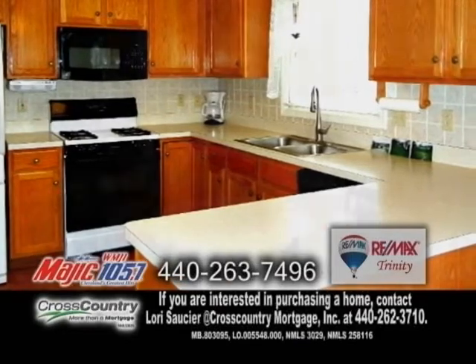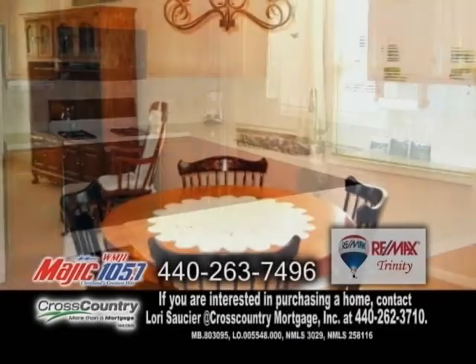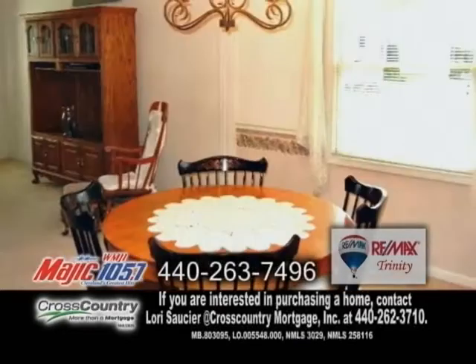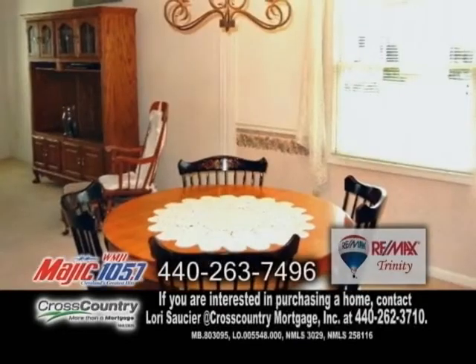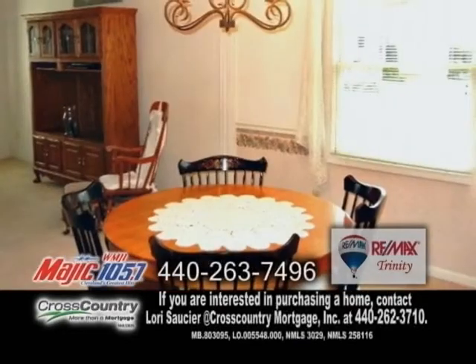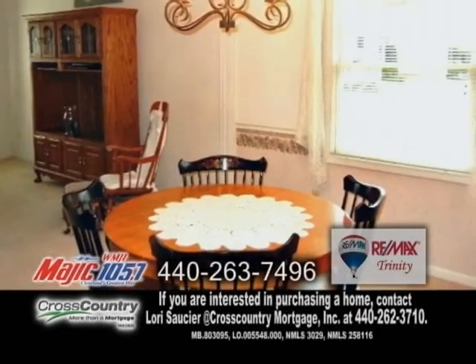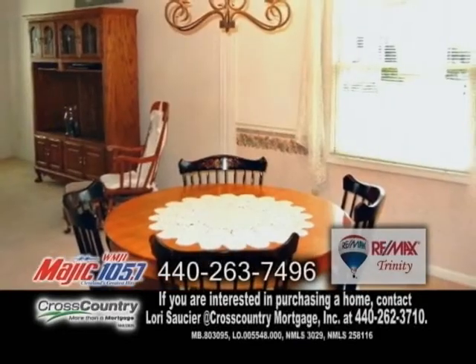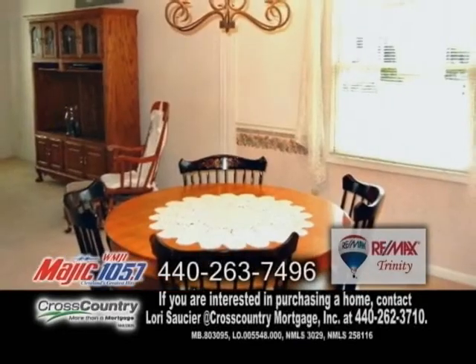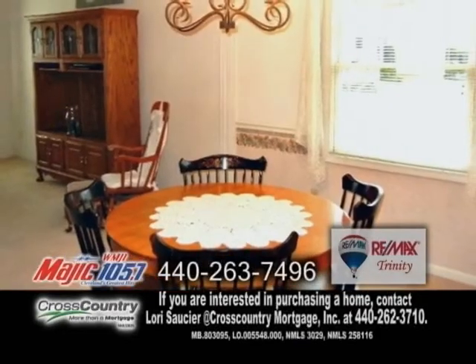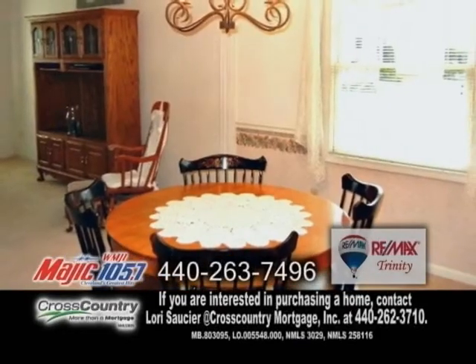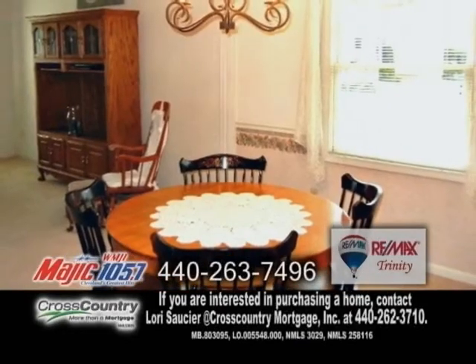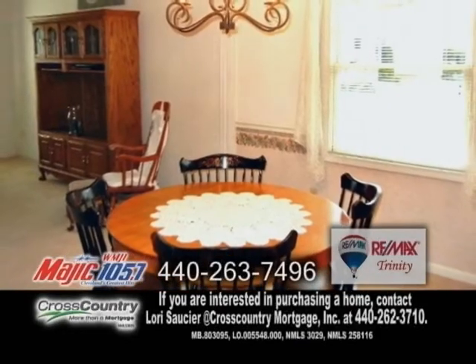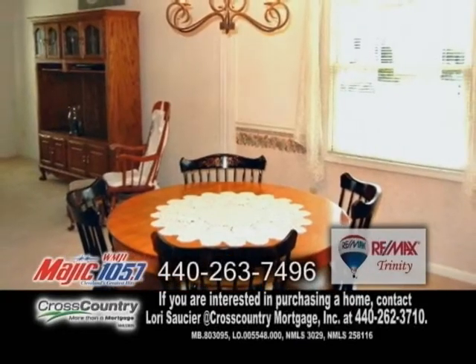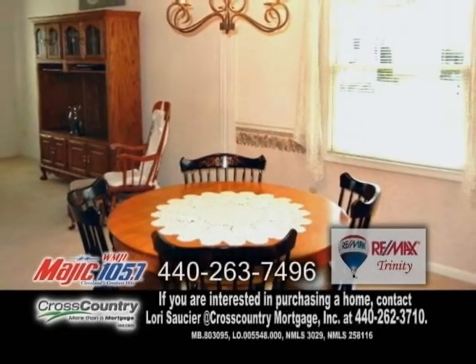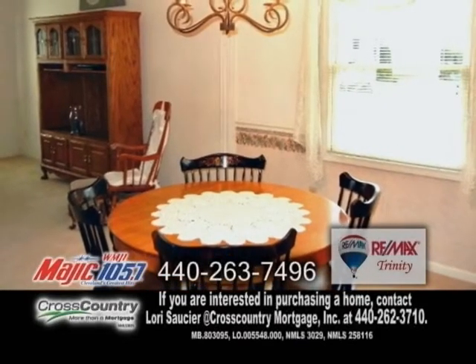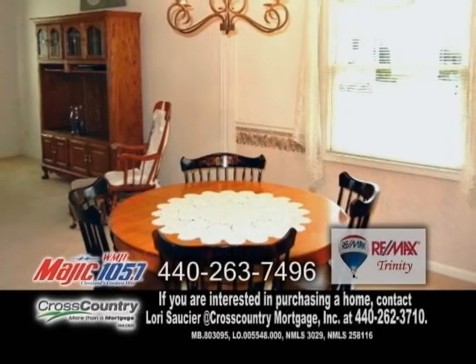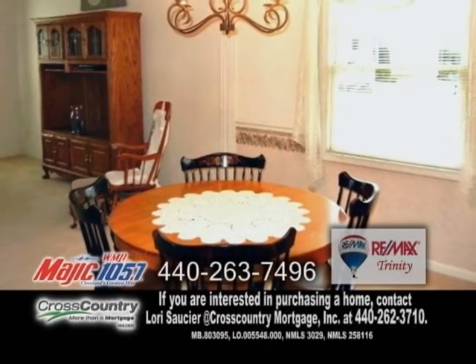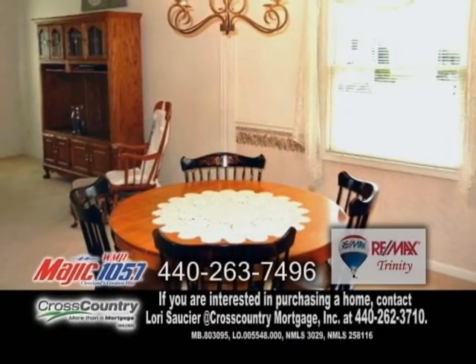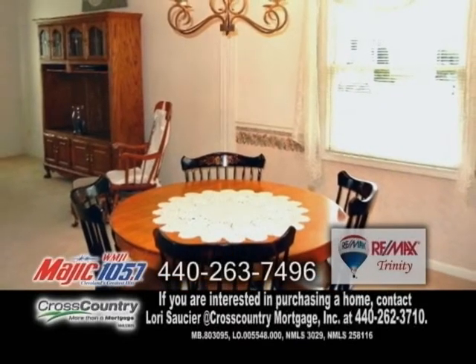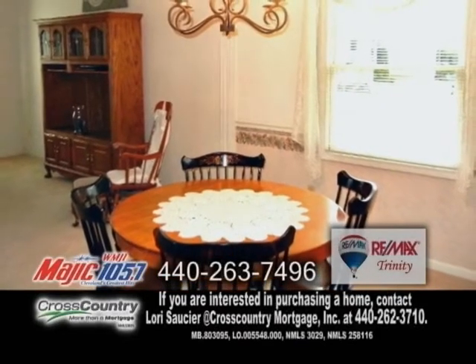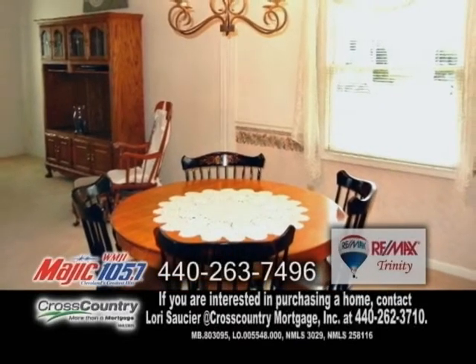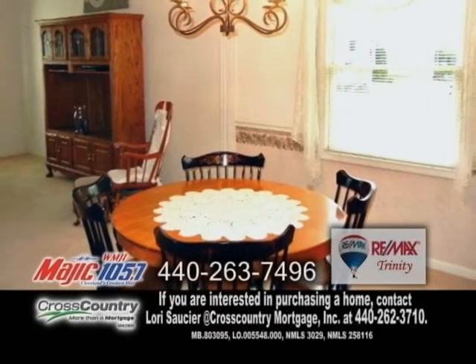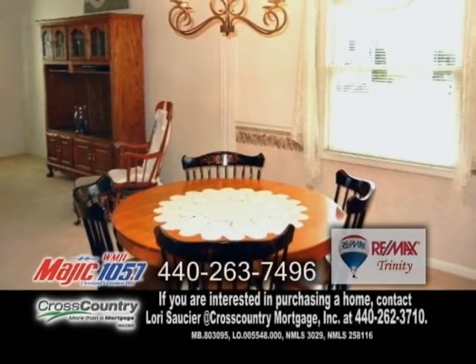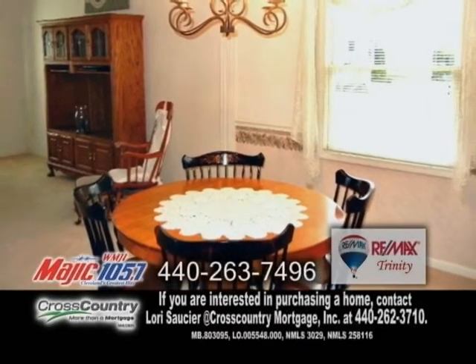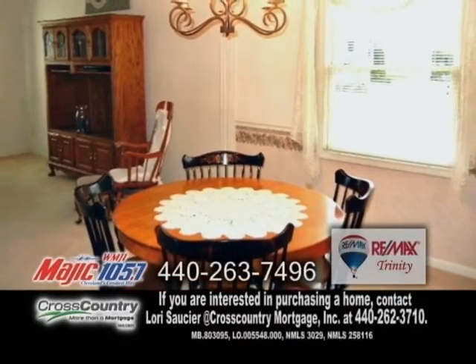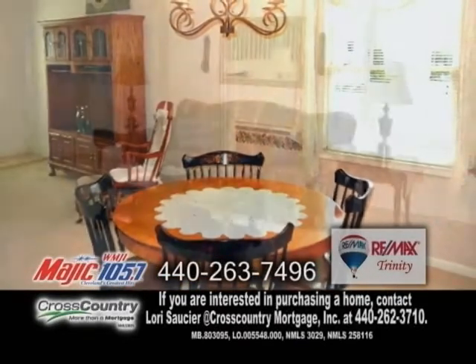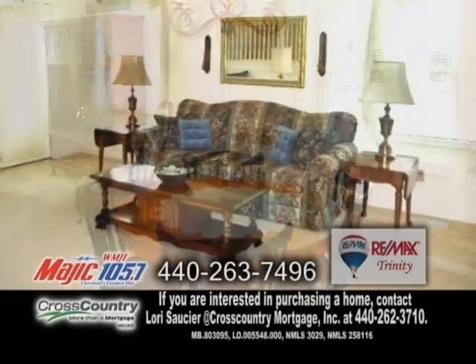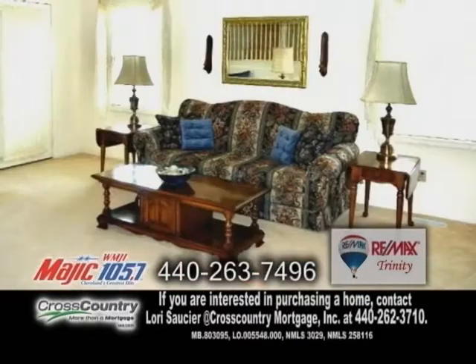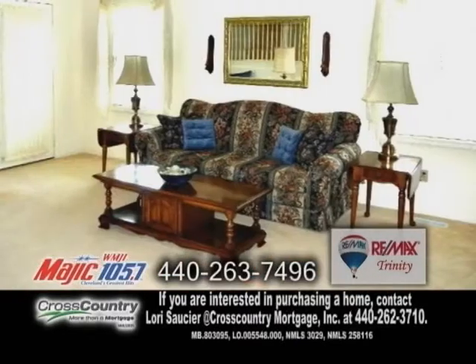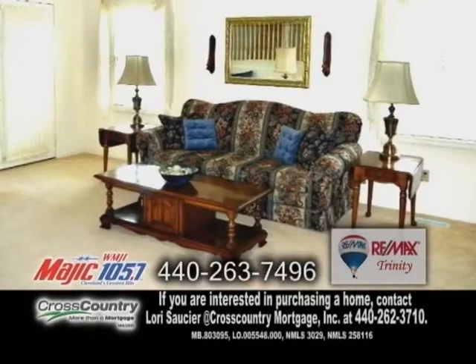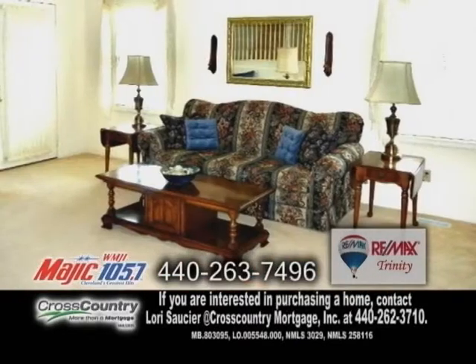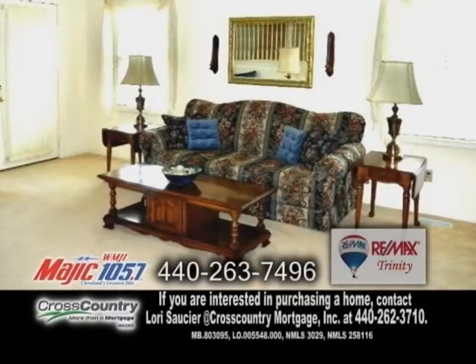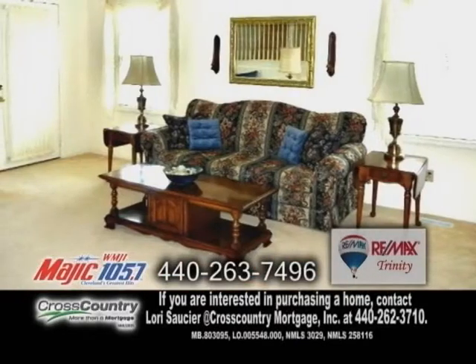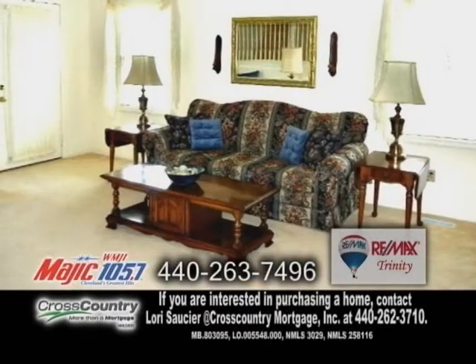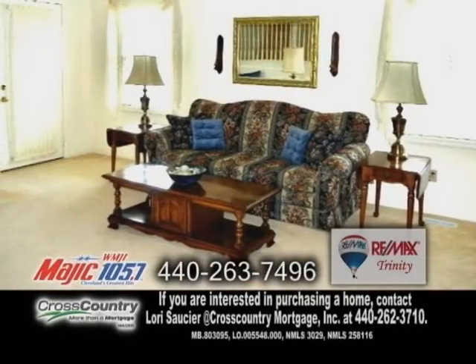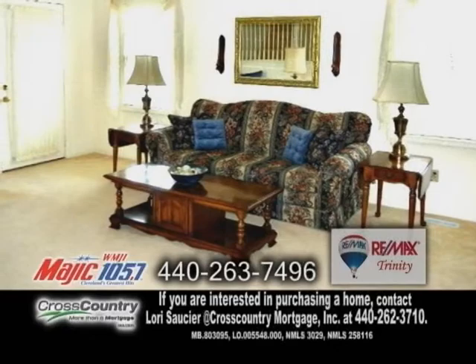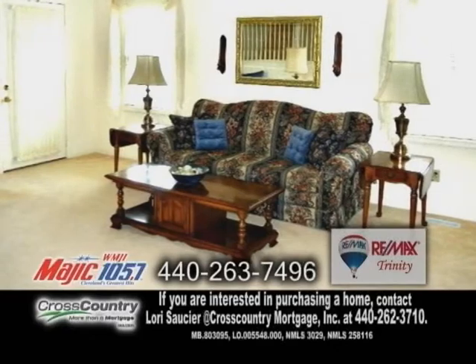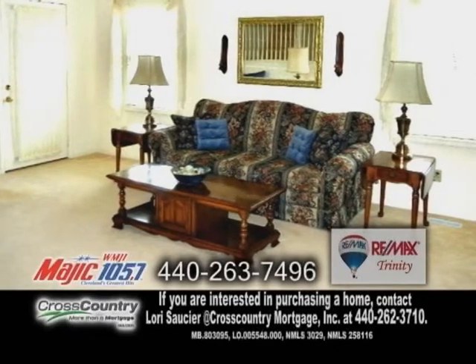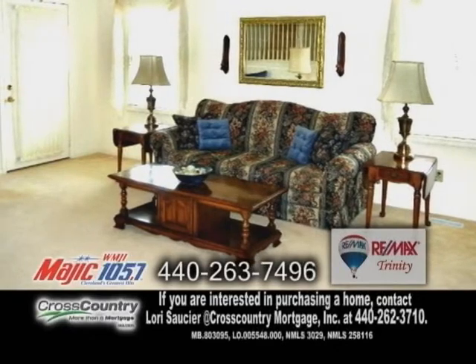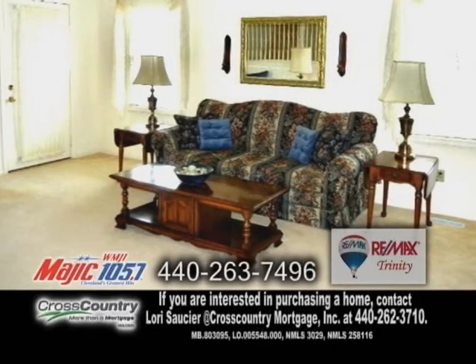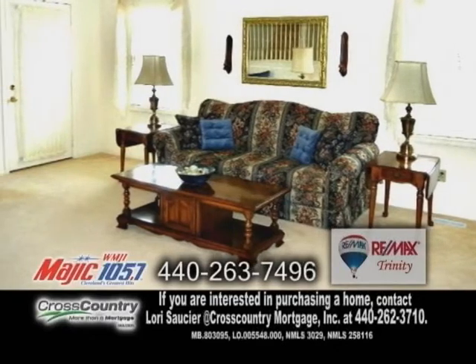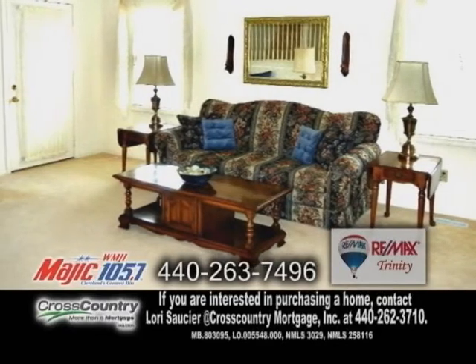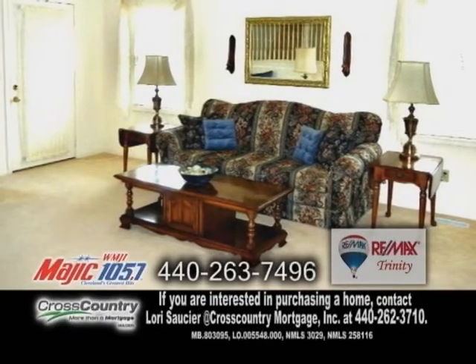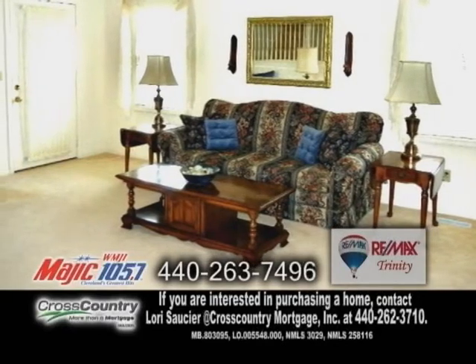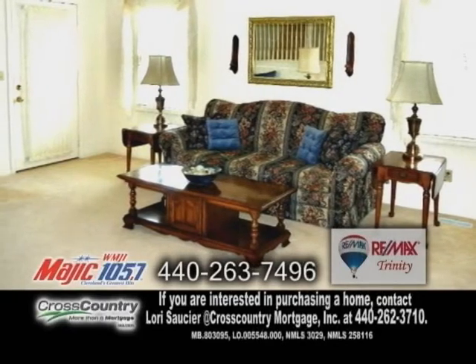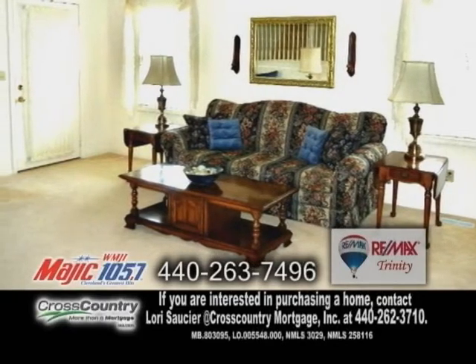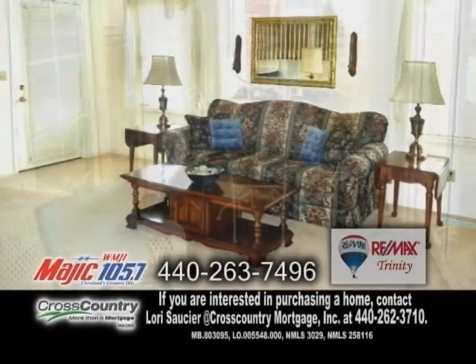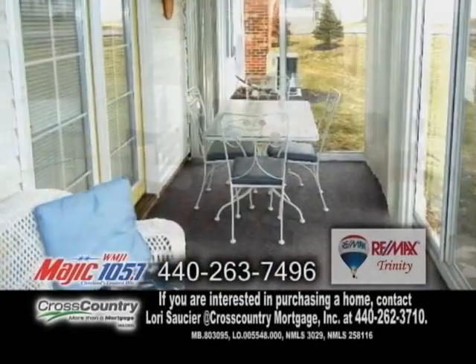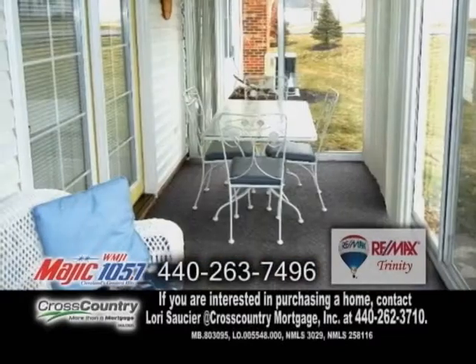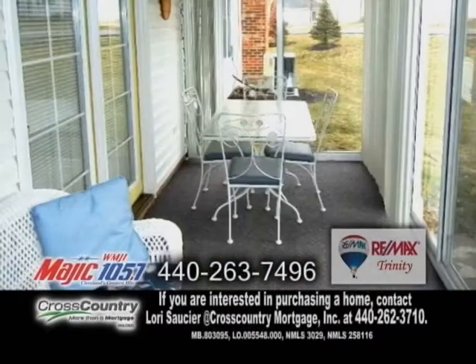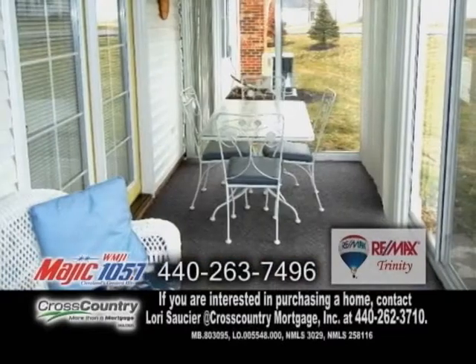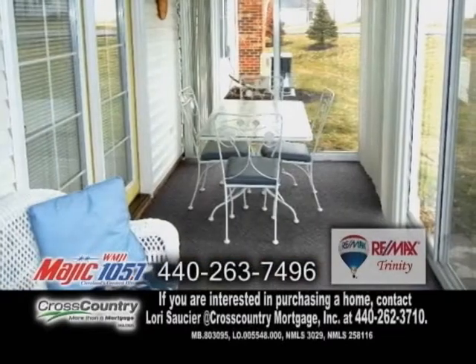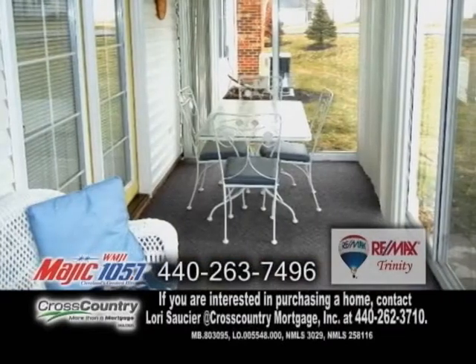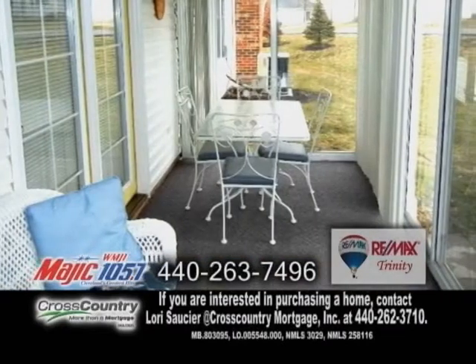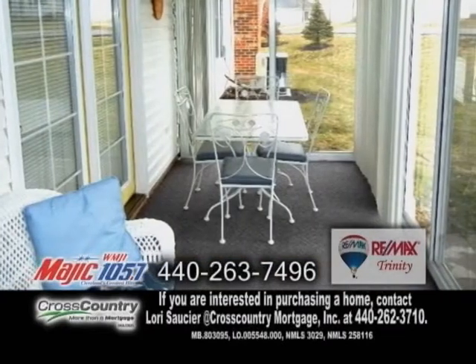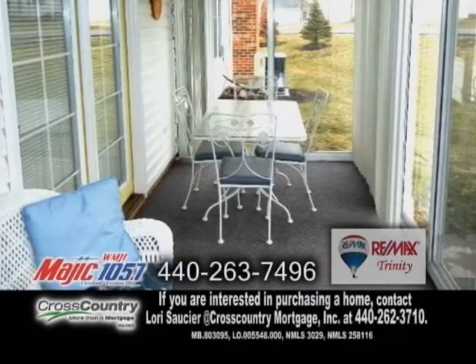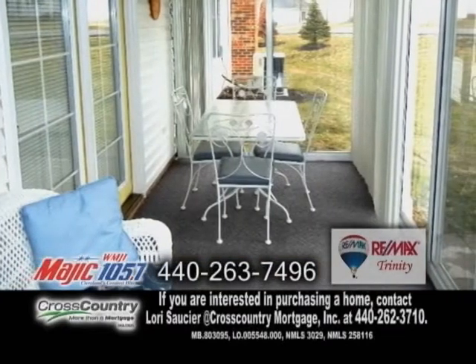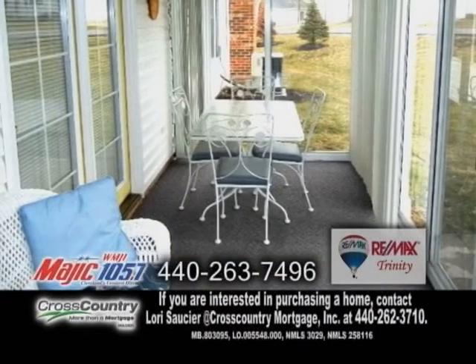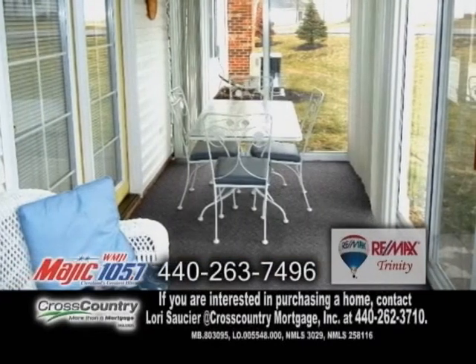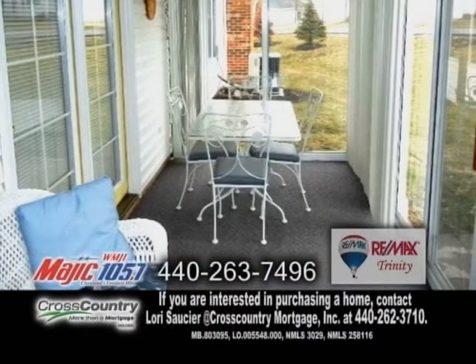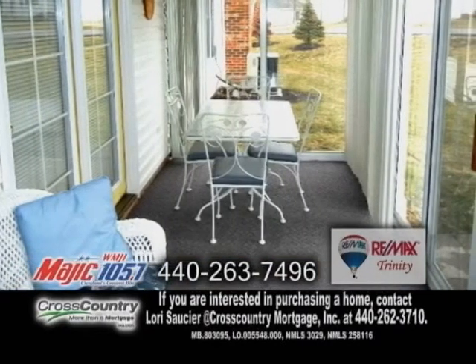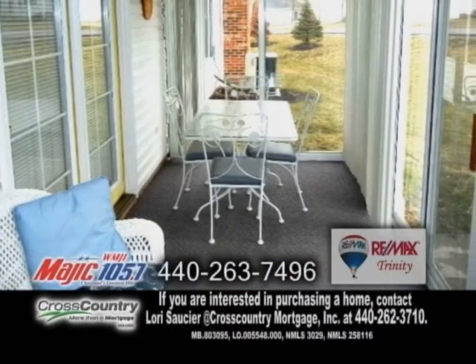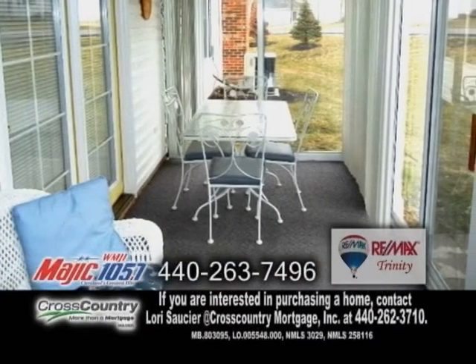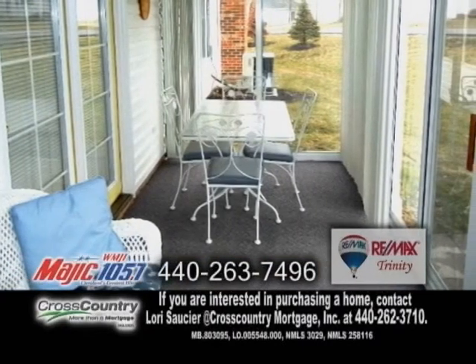The dining room is a great place for family meals. The large great room has a vaulted ceiling. Sliders lead you to the enclosed porch.